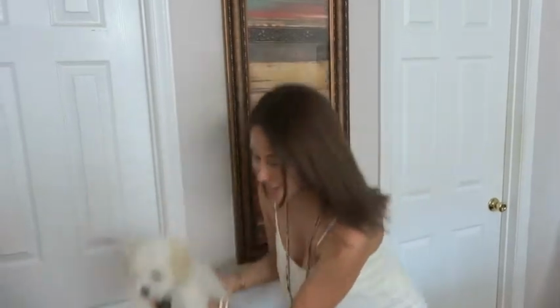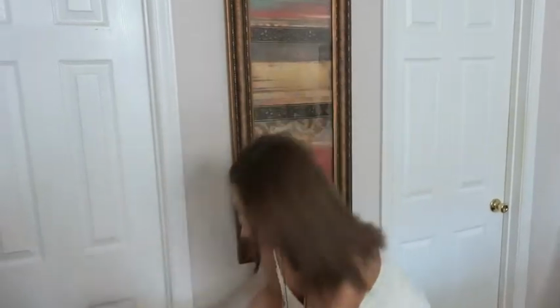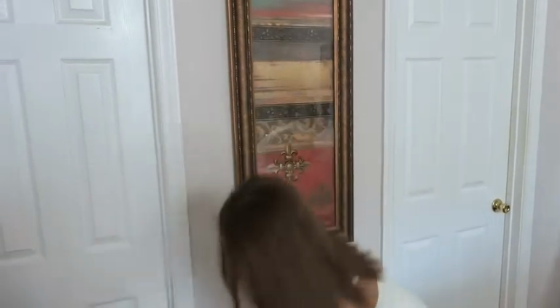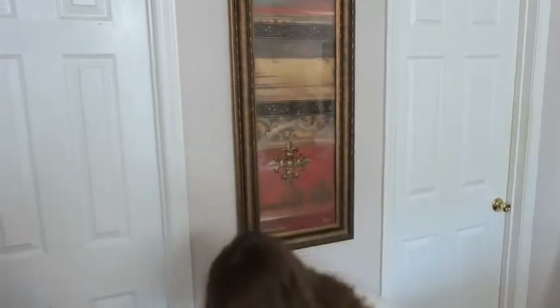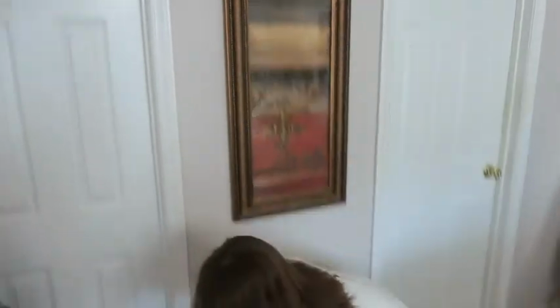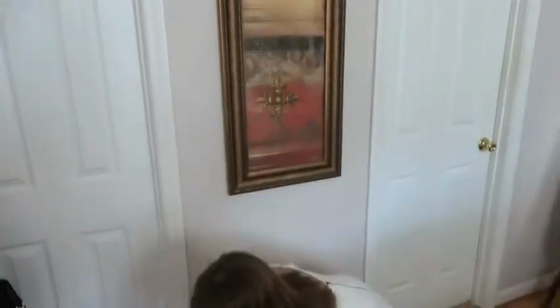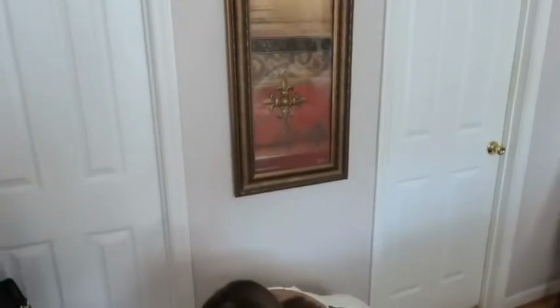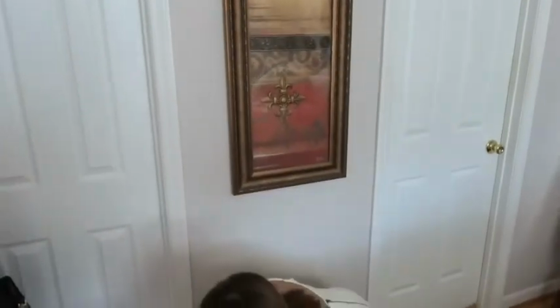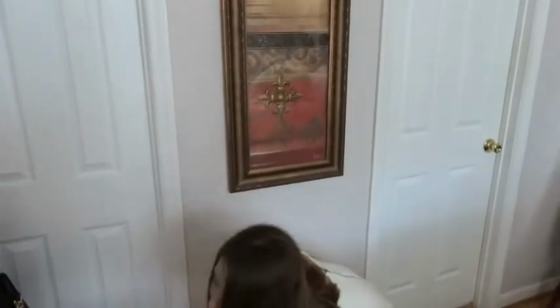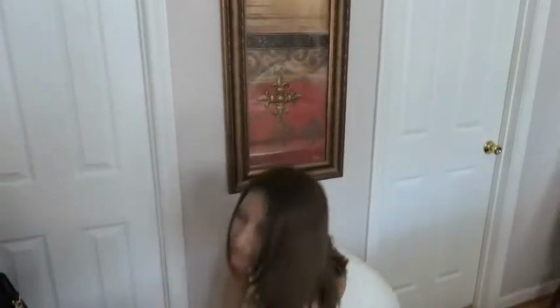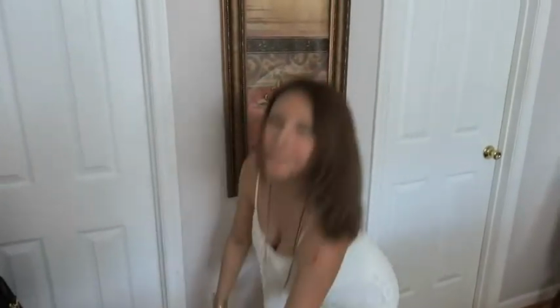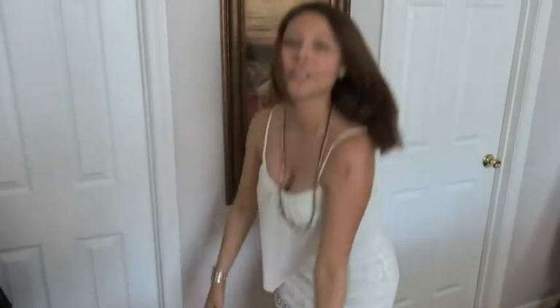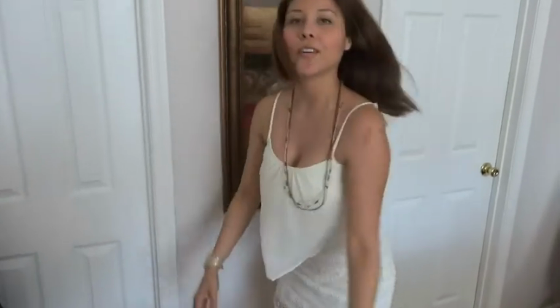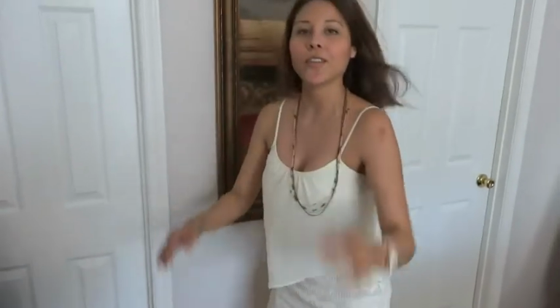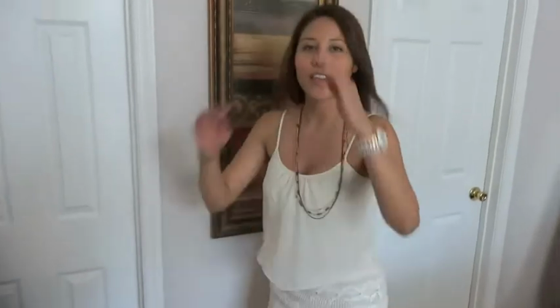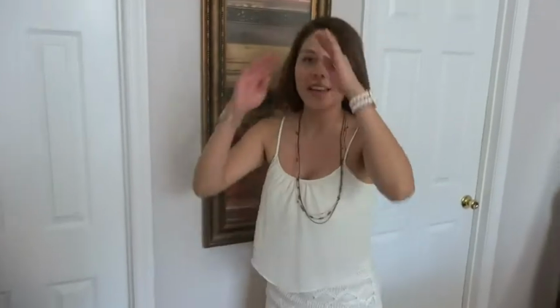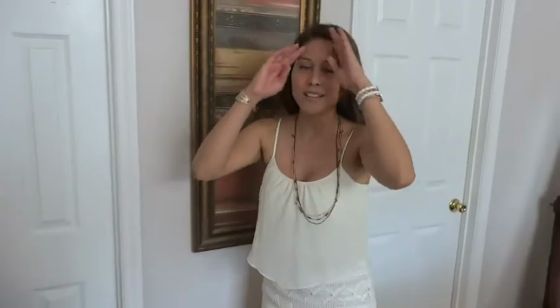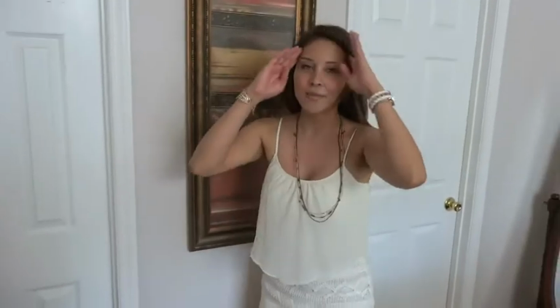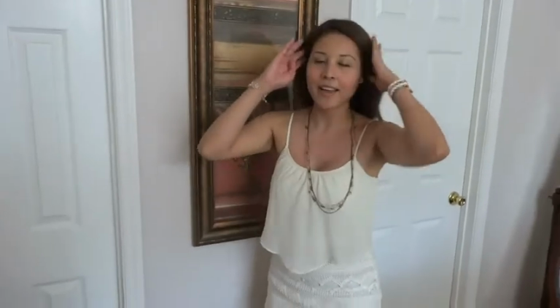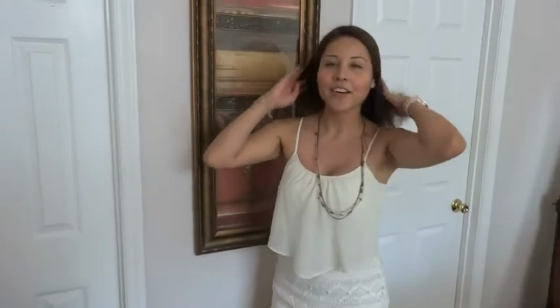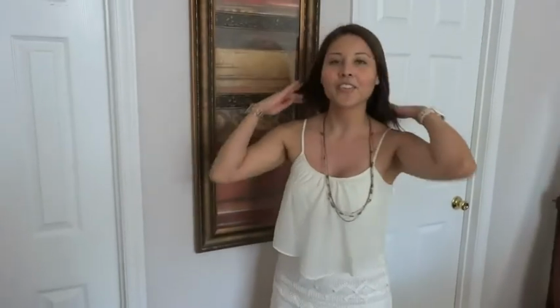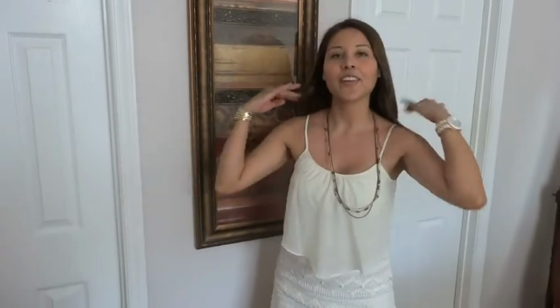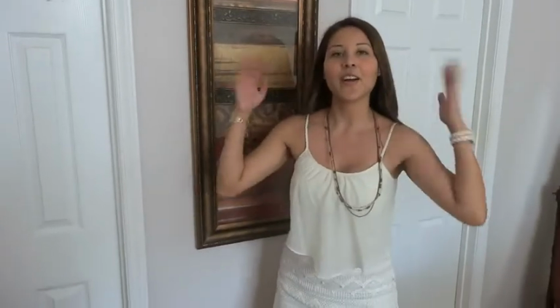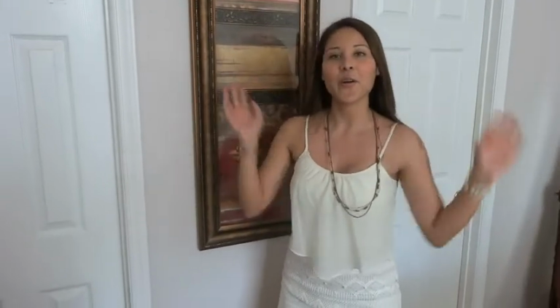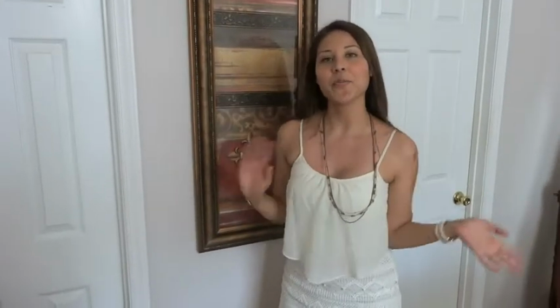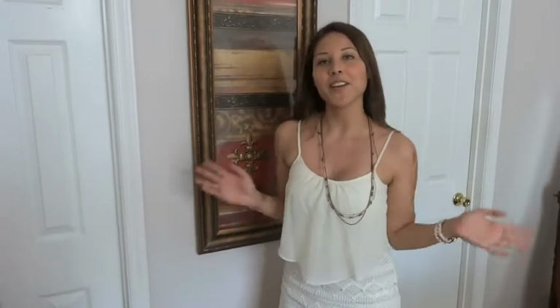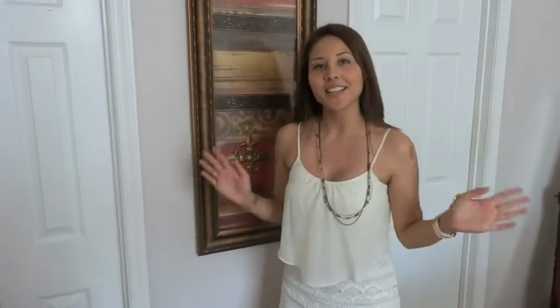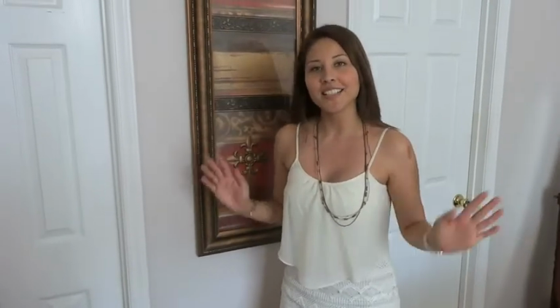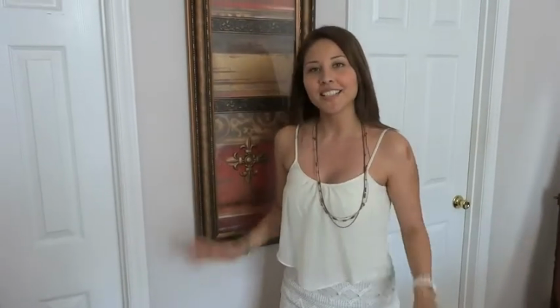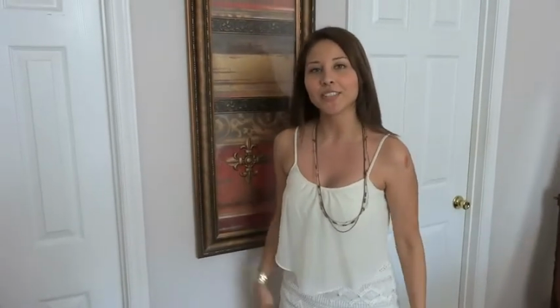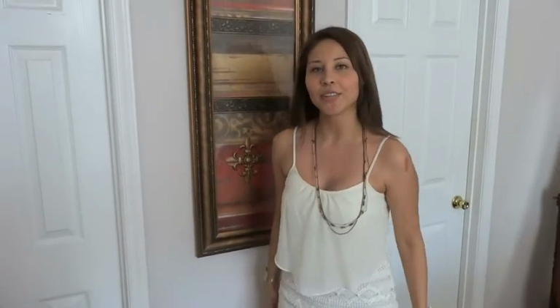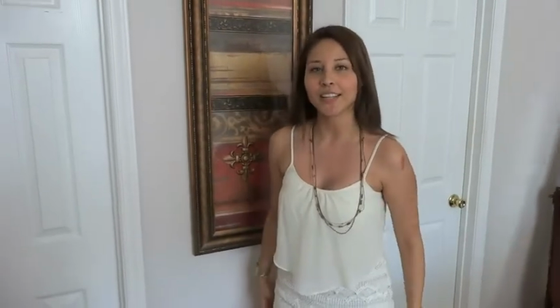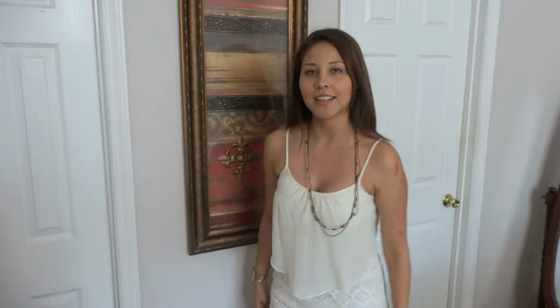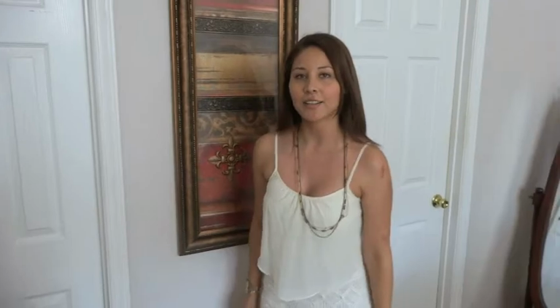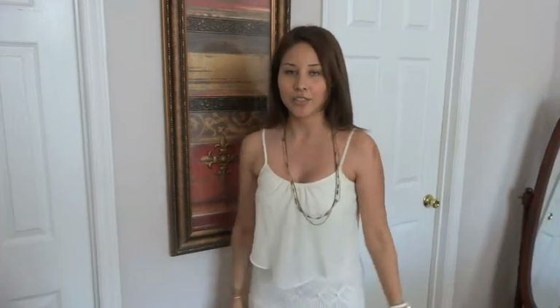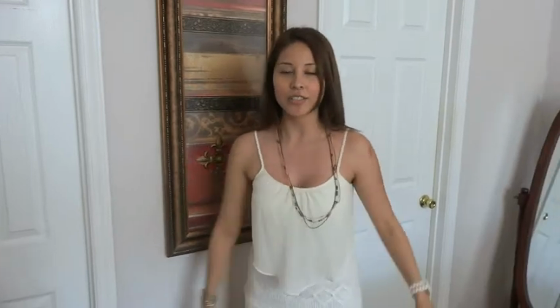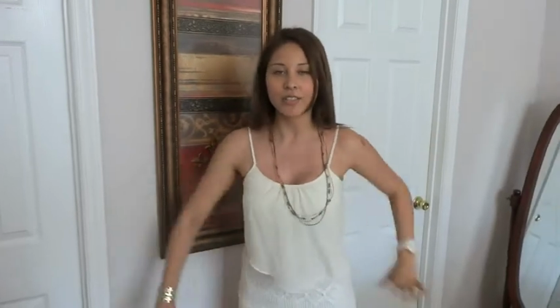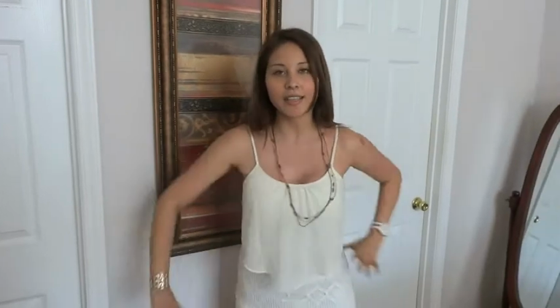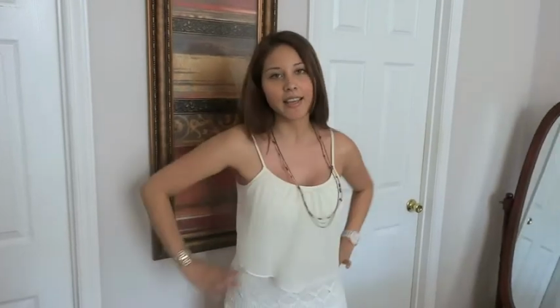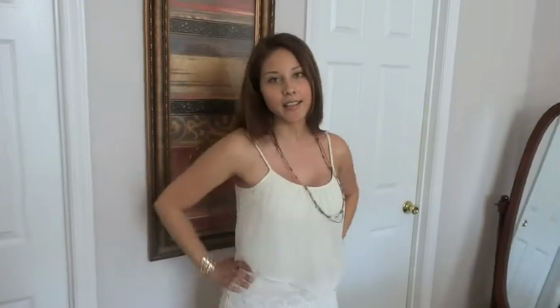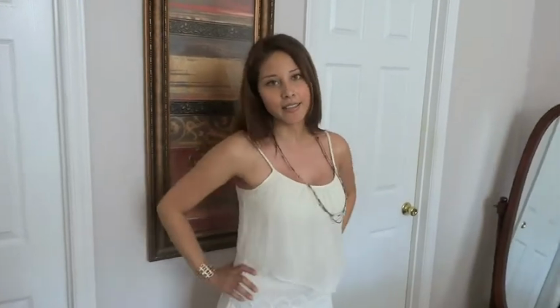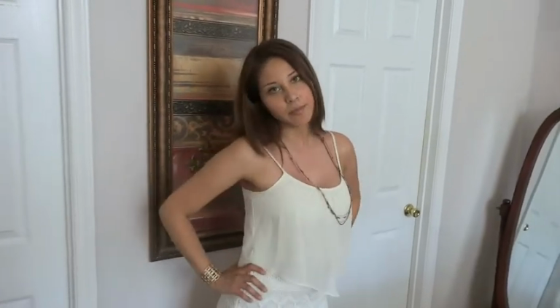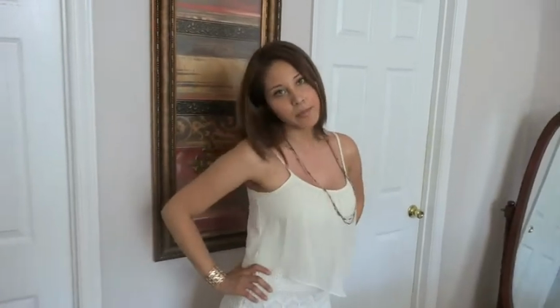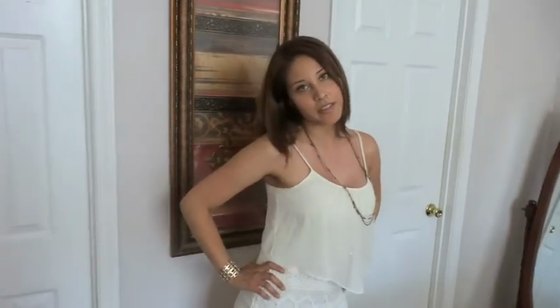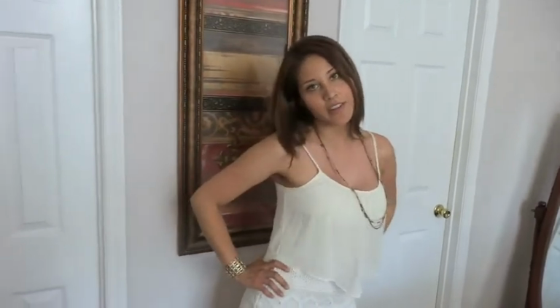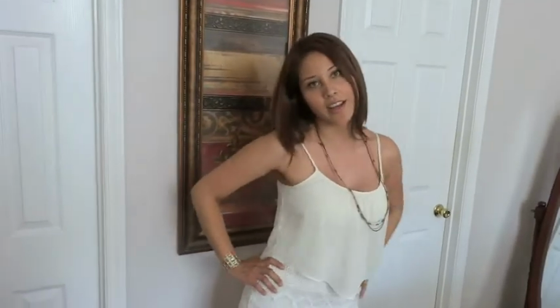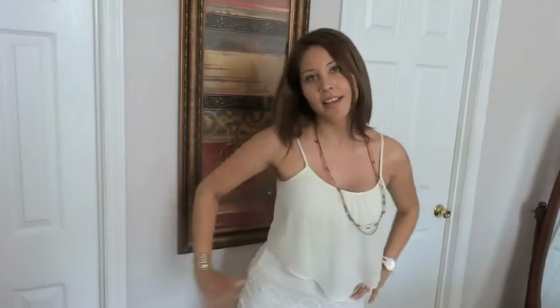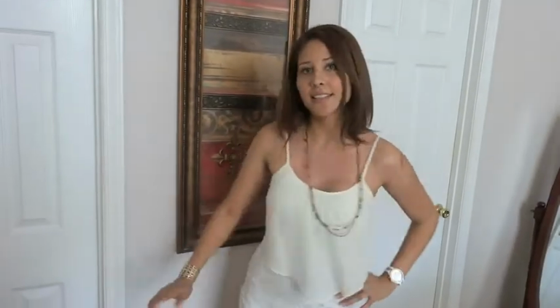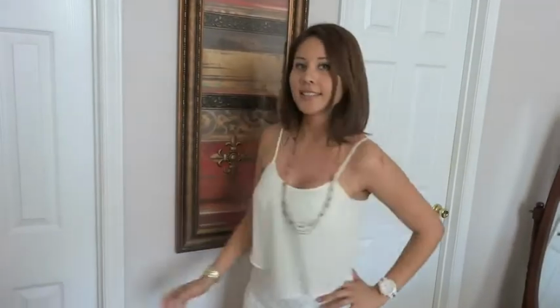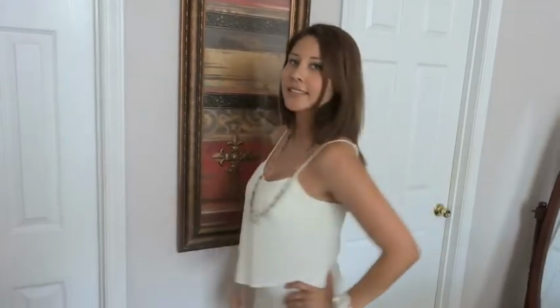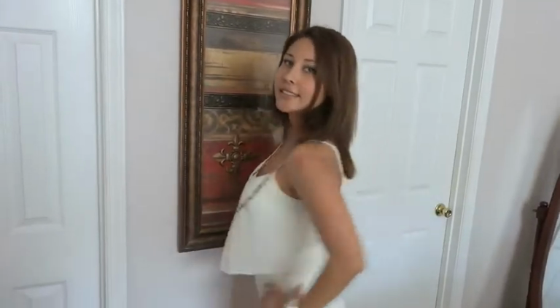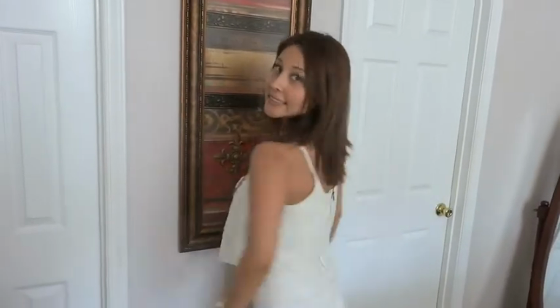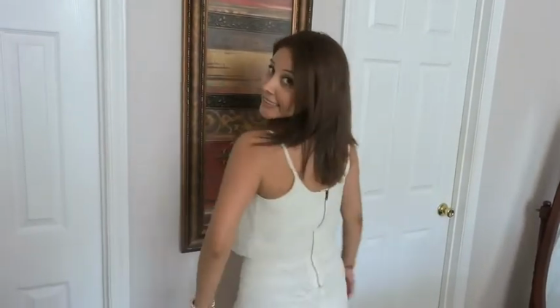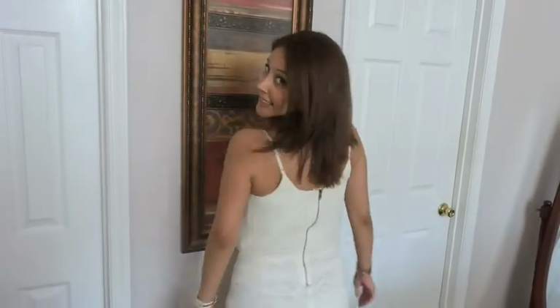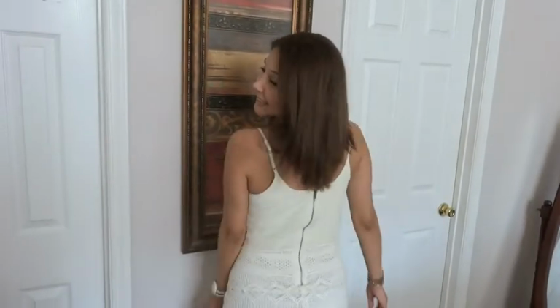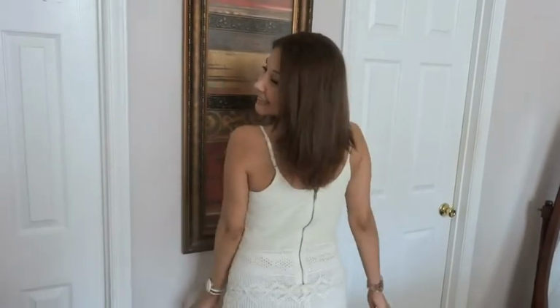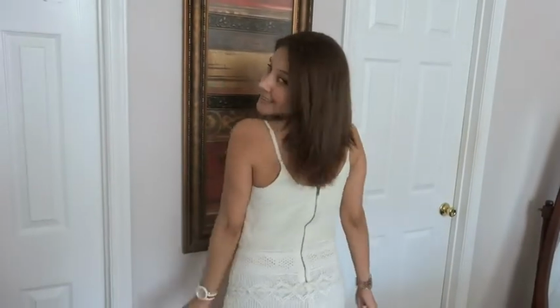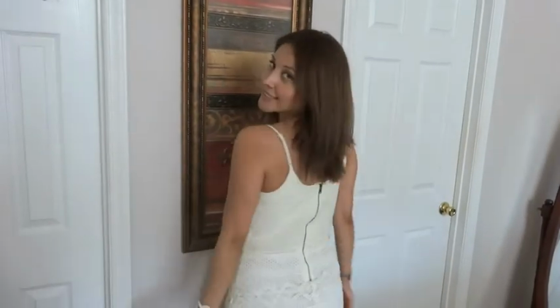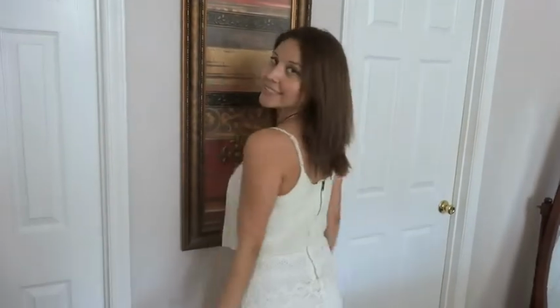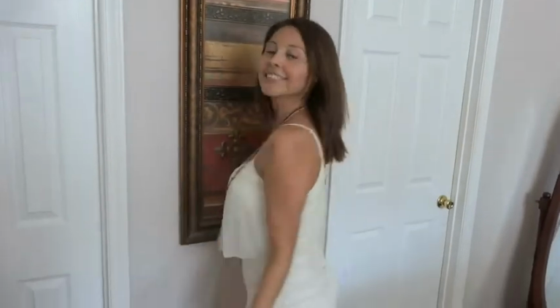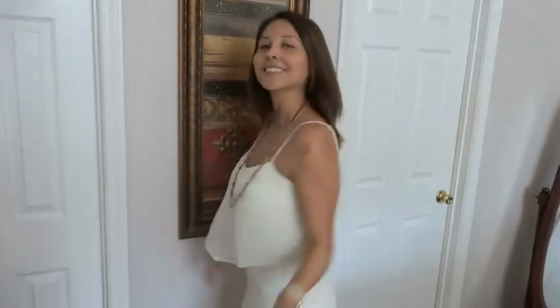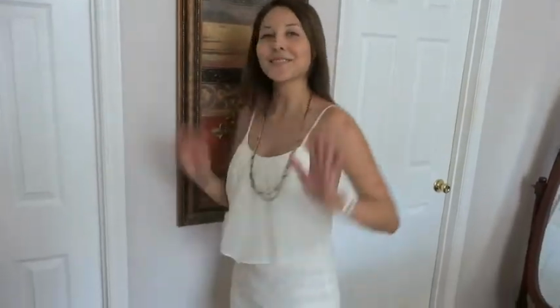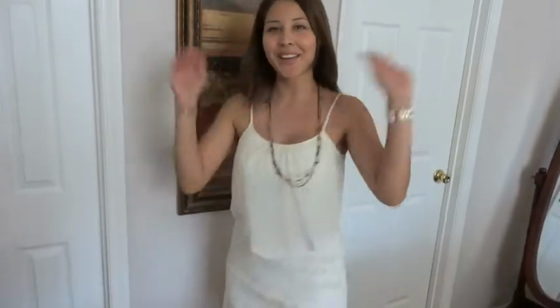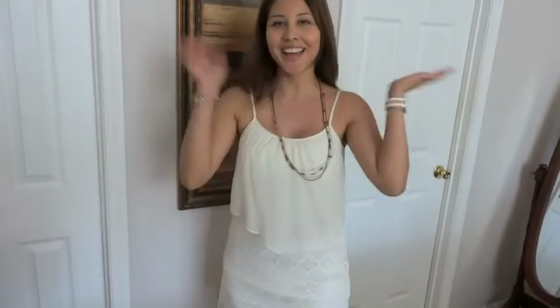Alright guys, so that is my outfit. I hope you guys enjoyed it. I'll show it to you again — pretty dress. Bye!